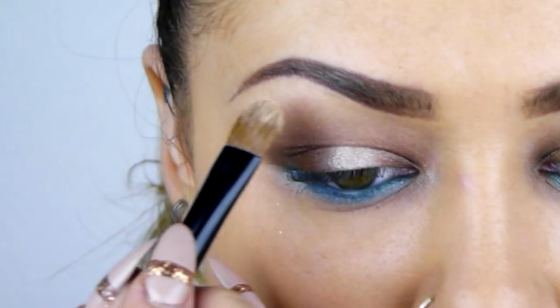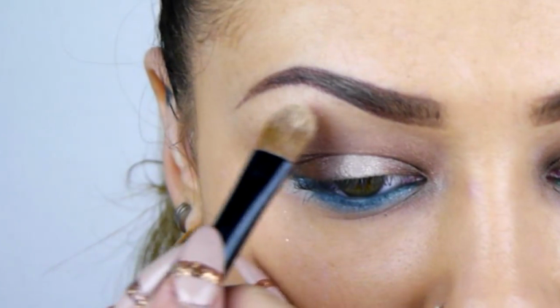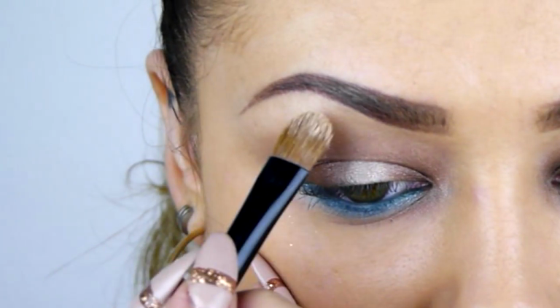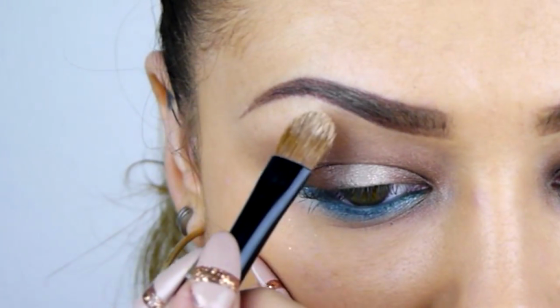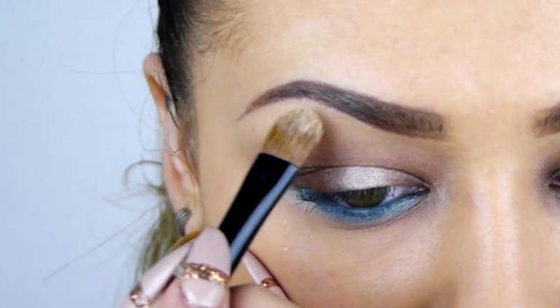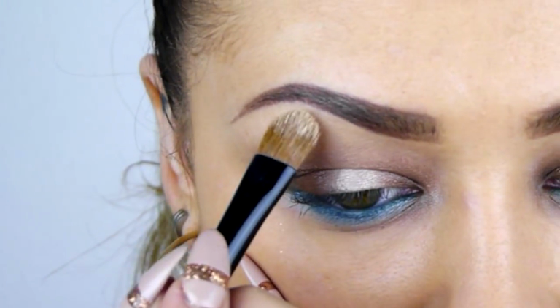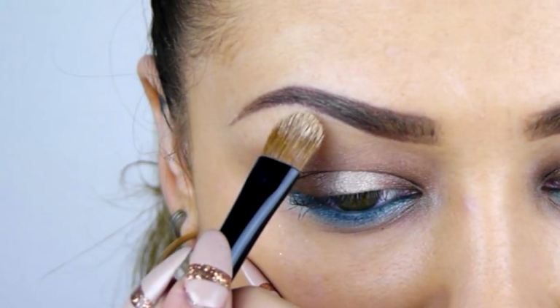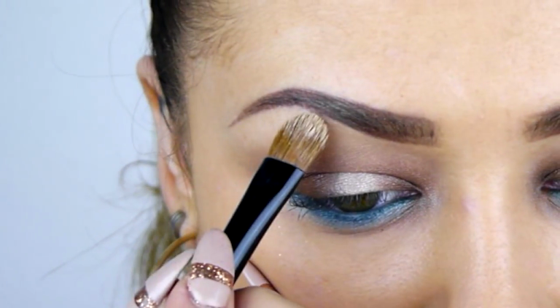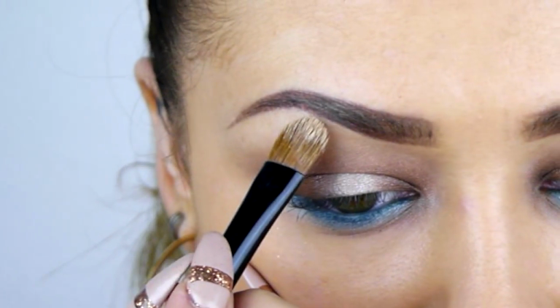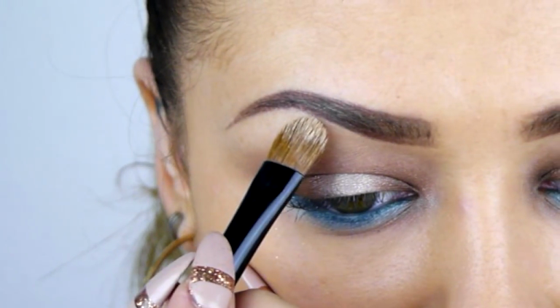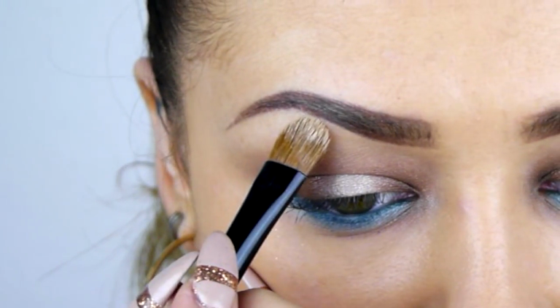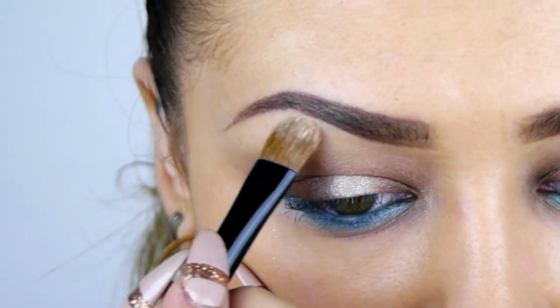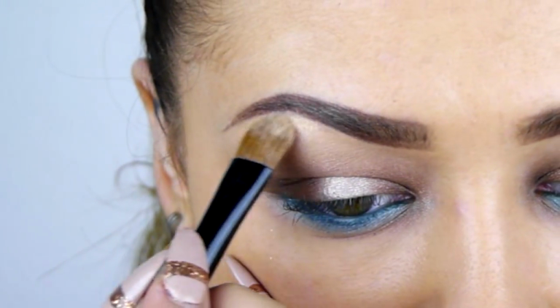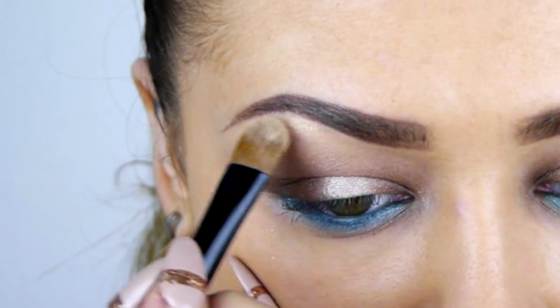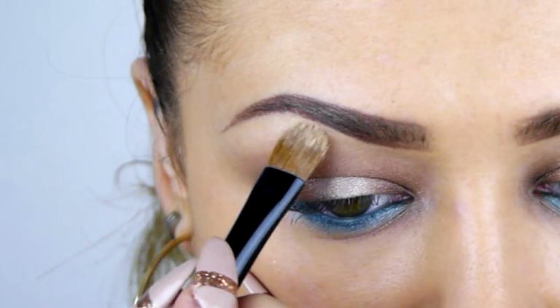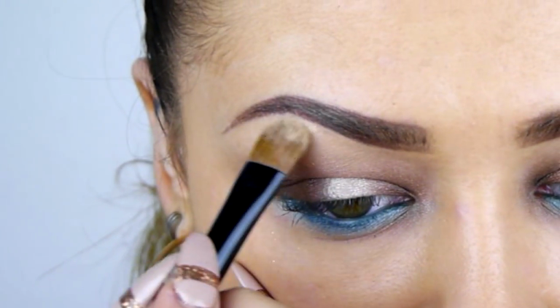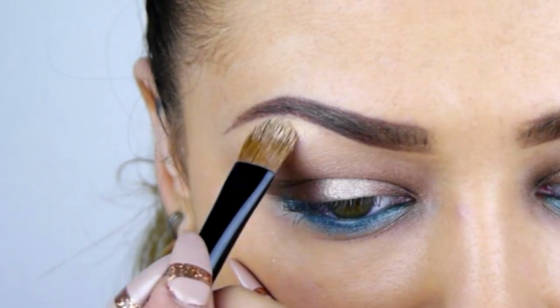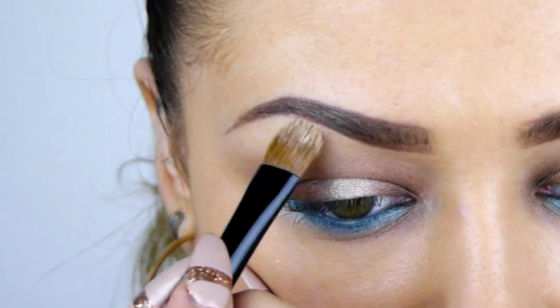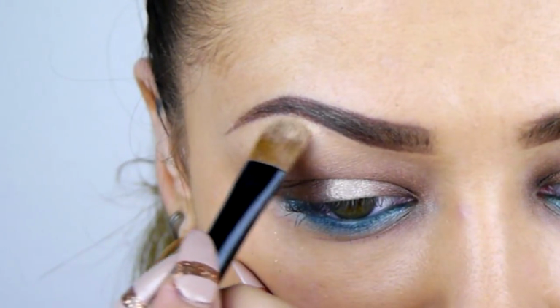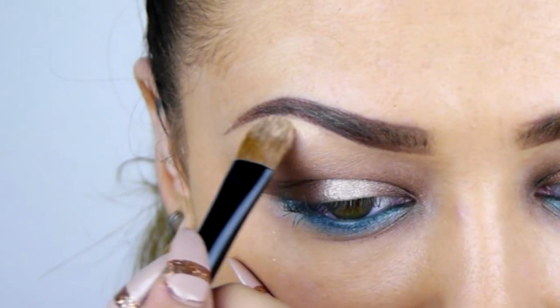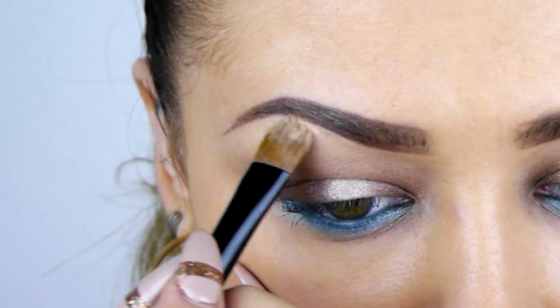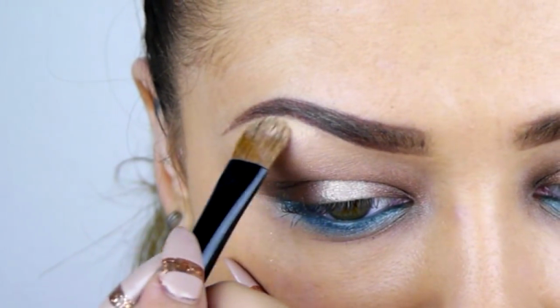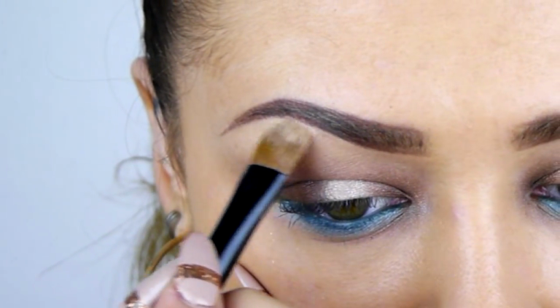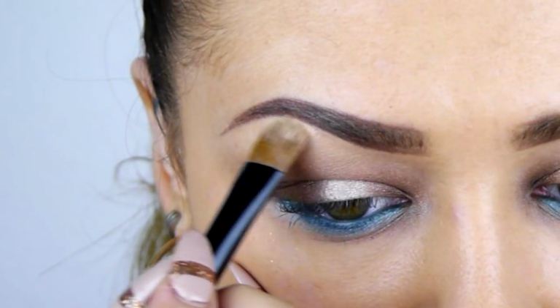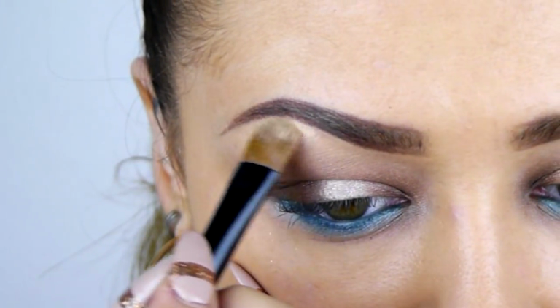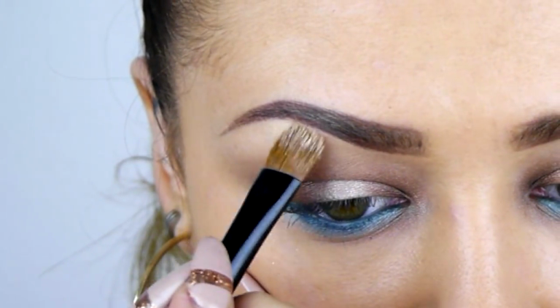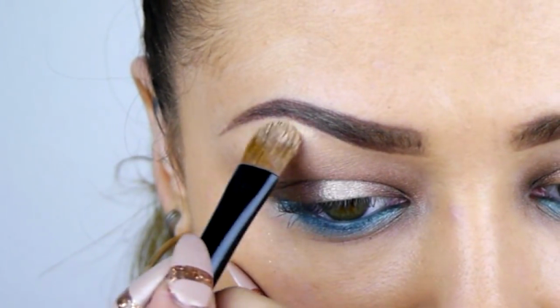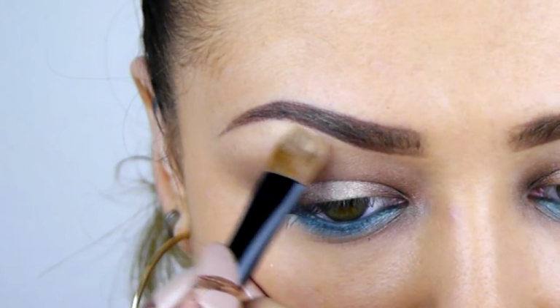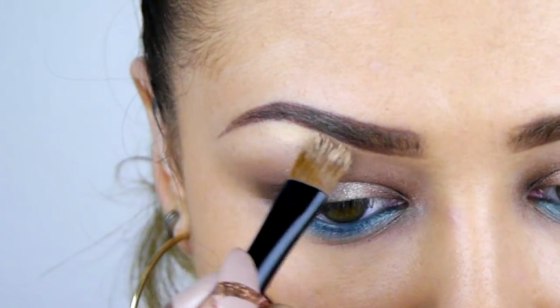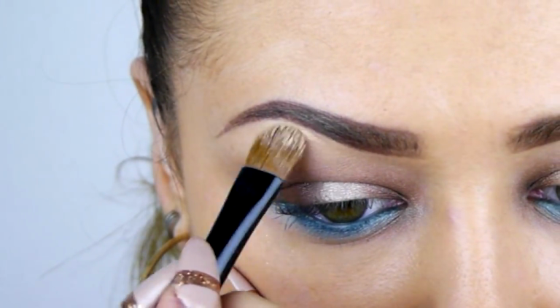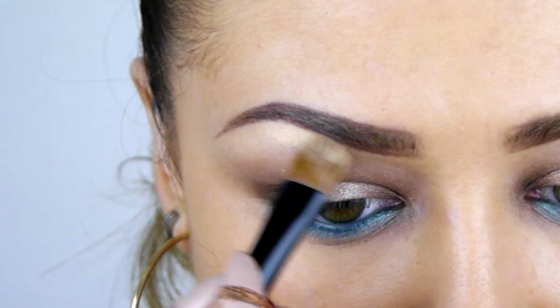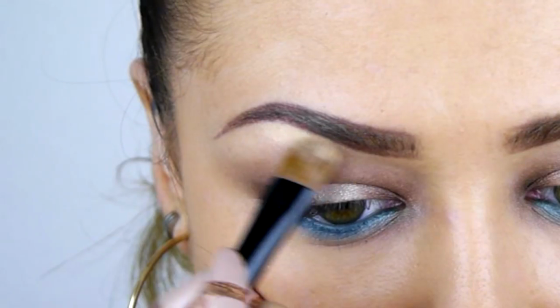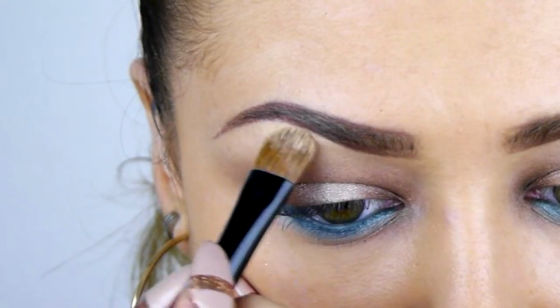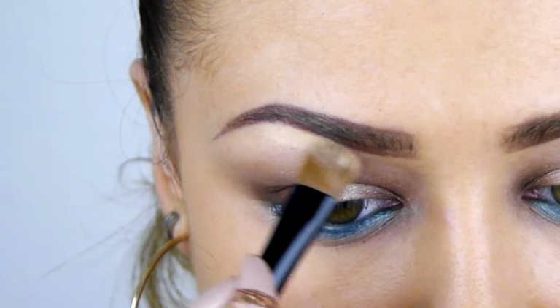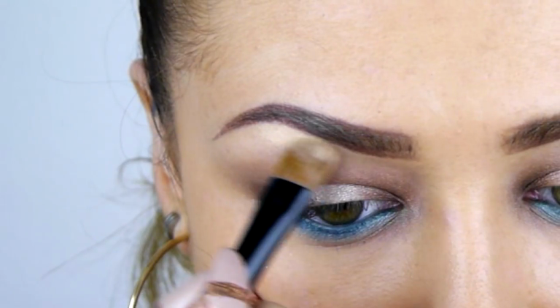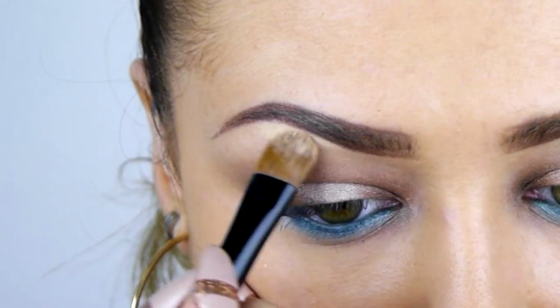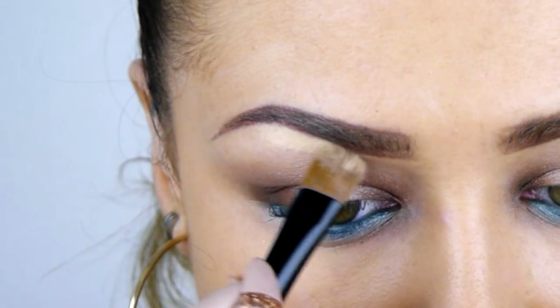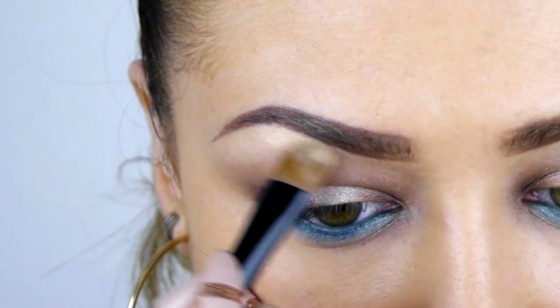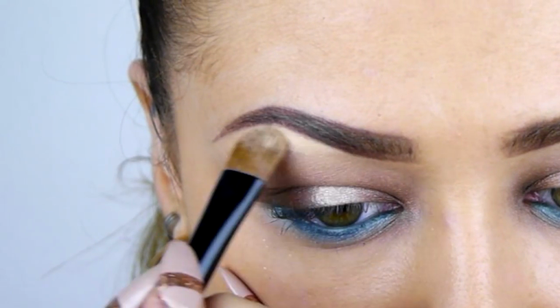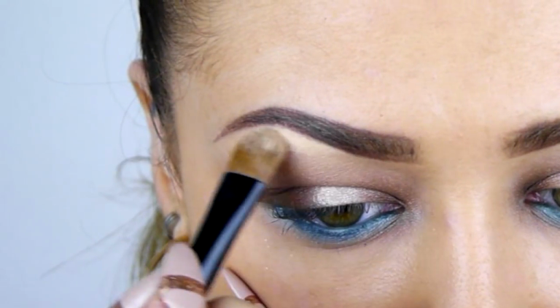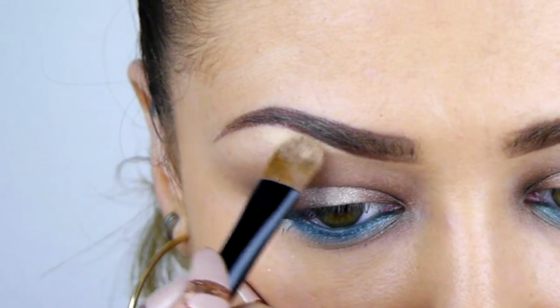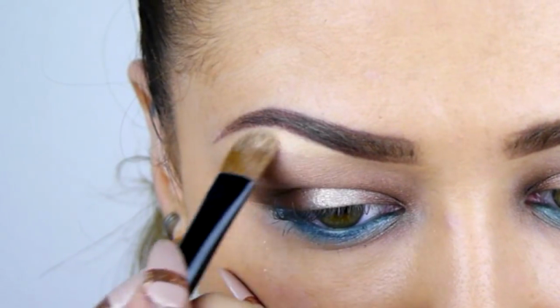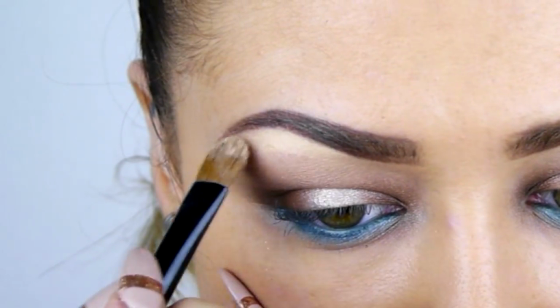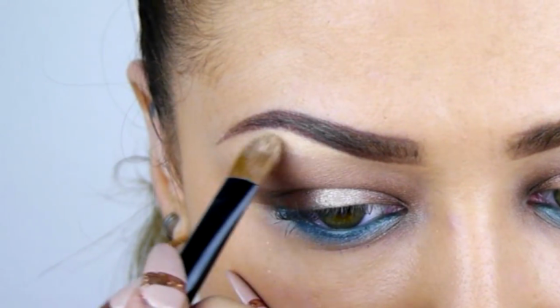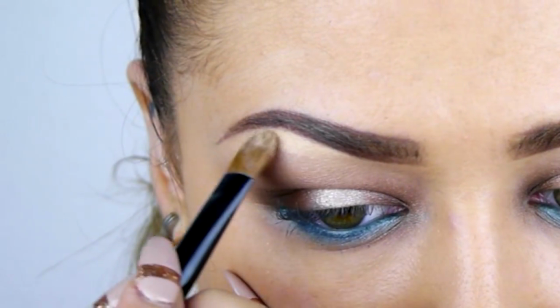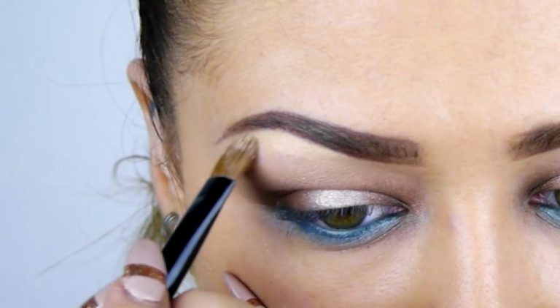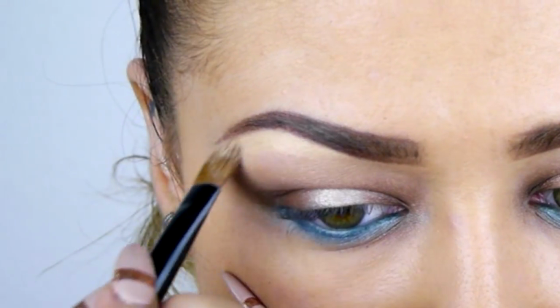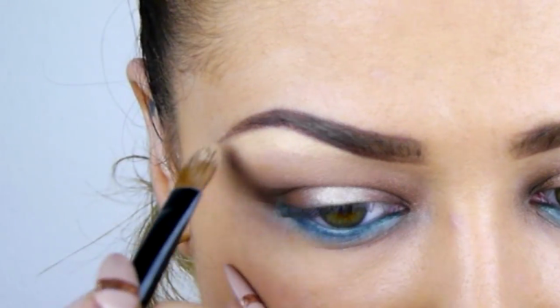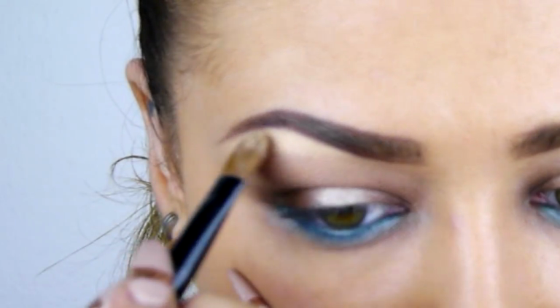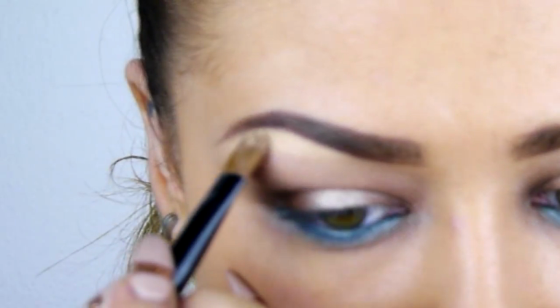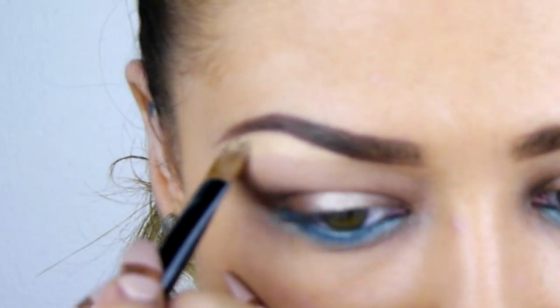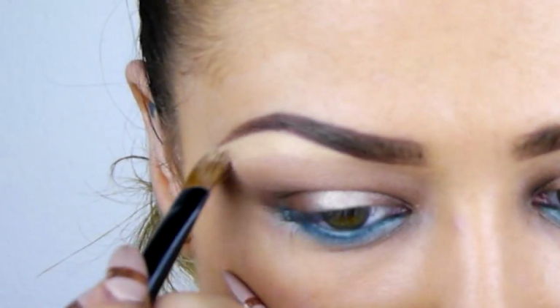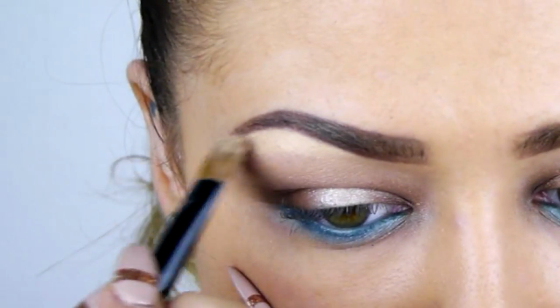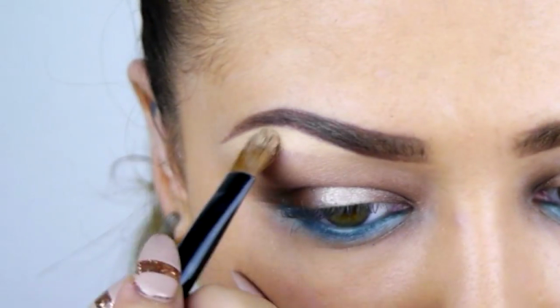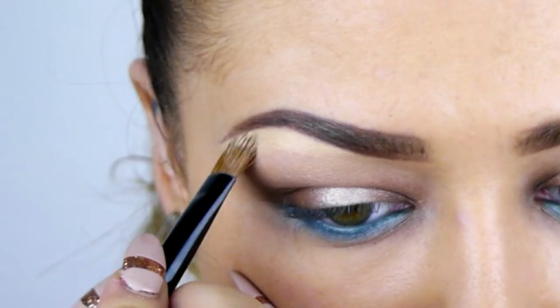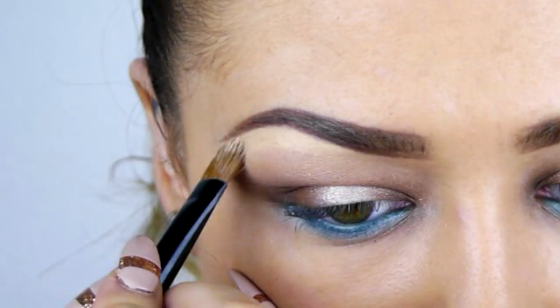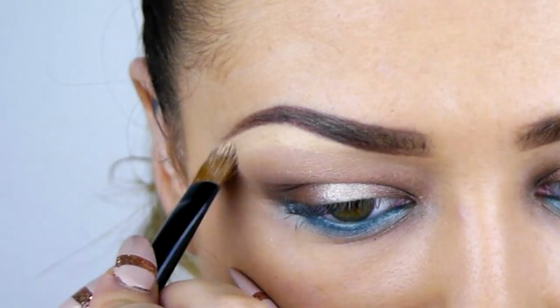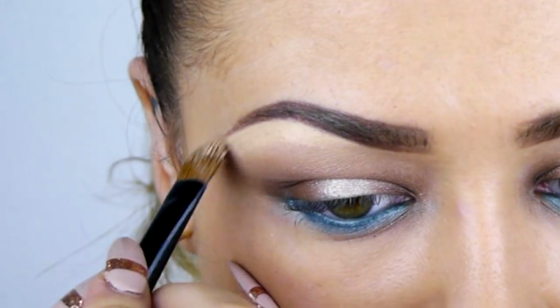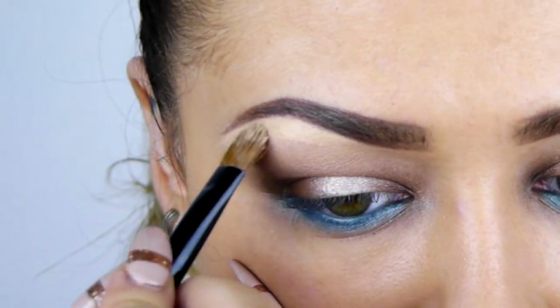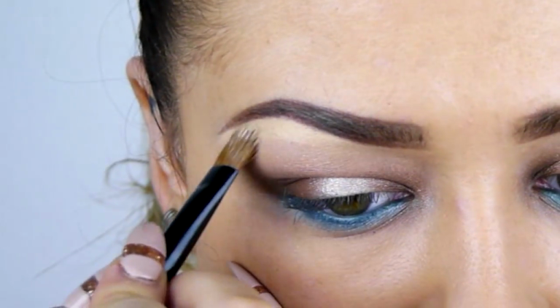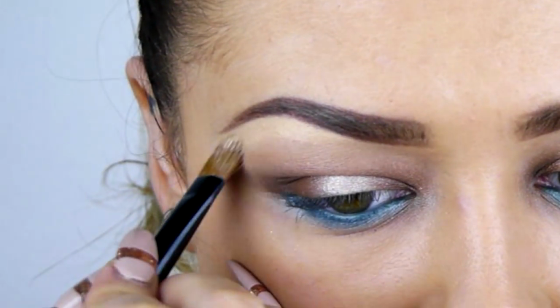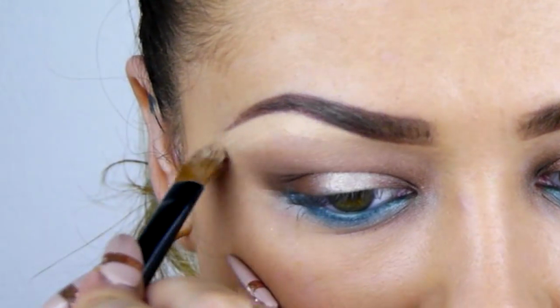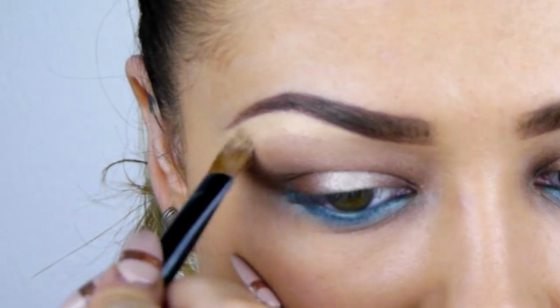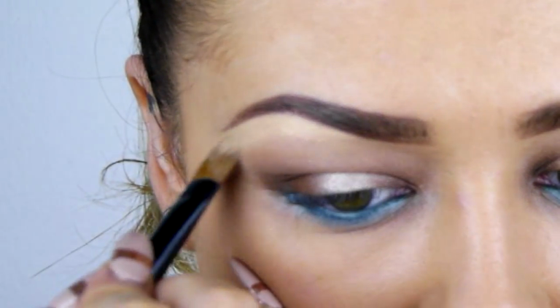To carve out the brows a little I'm just using my cream camouflage concealer right under that brow and then I'm going to blend it out a little.